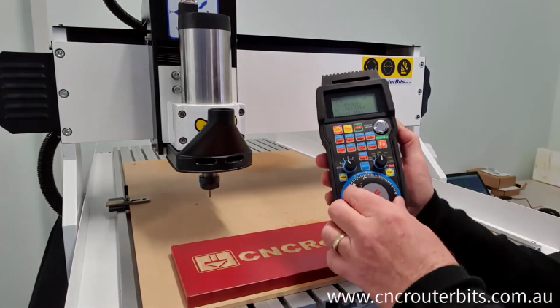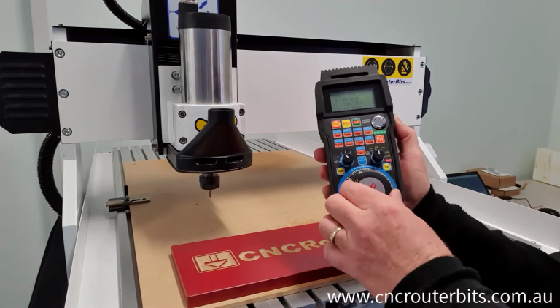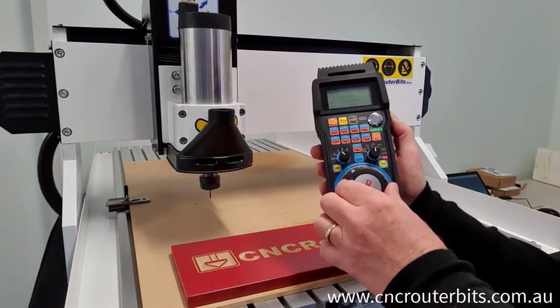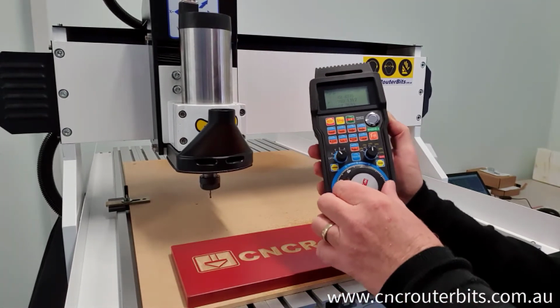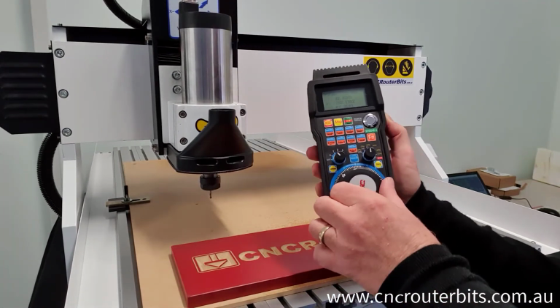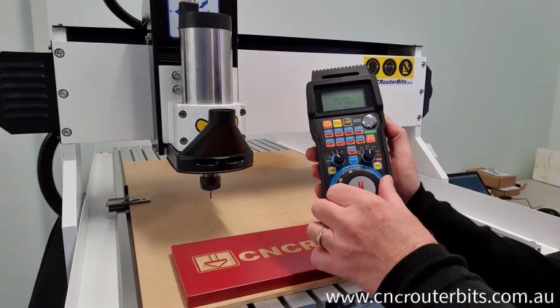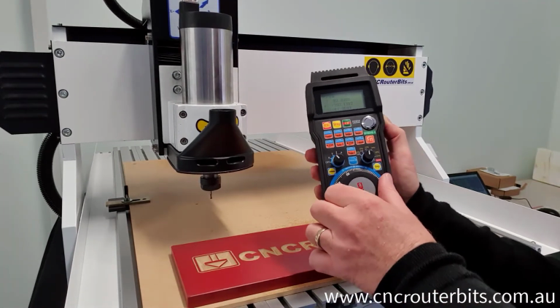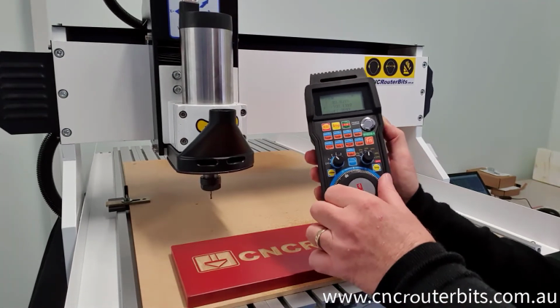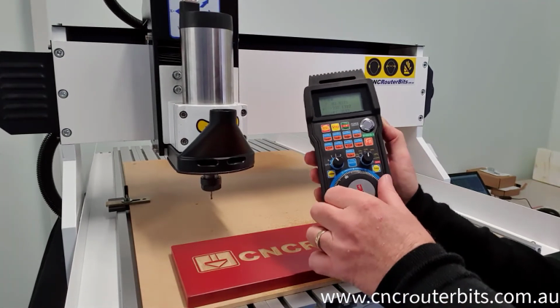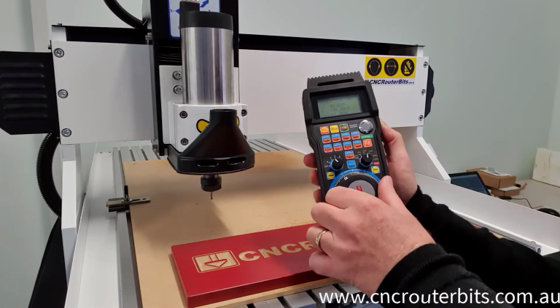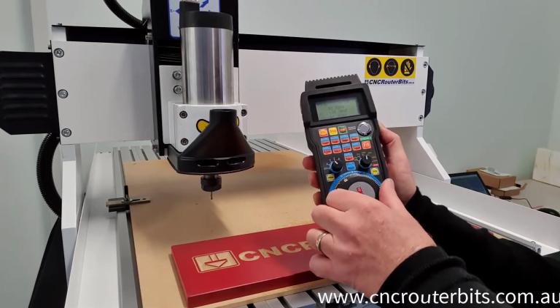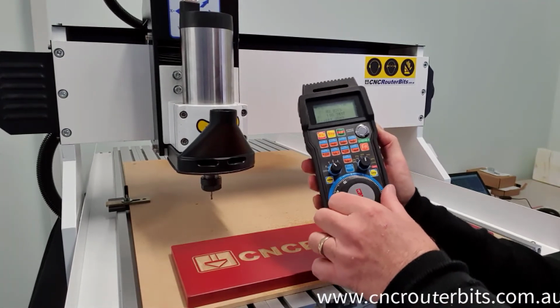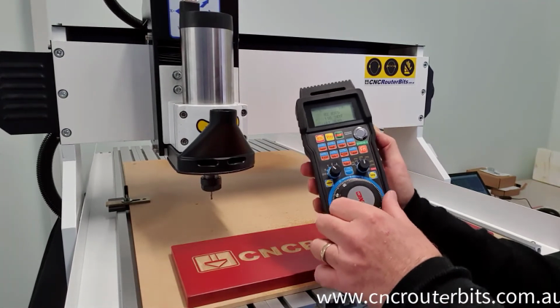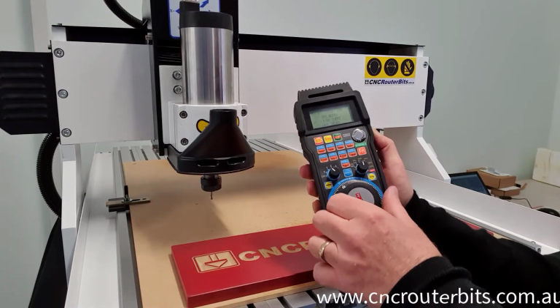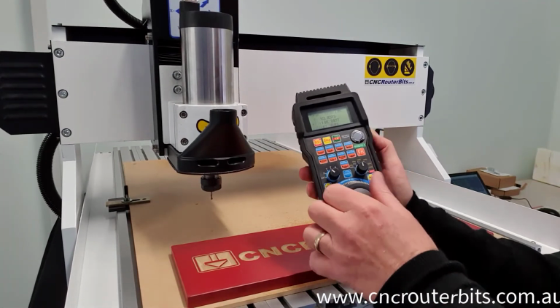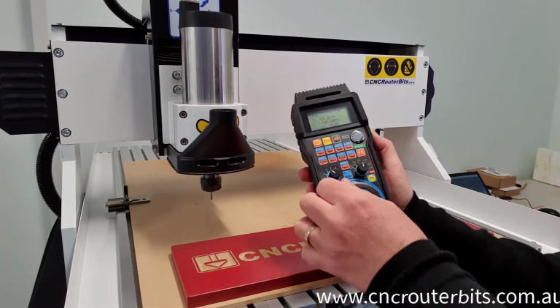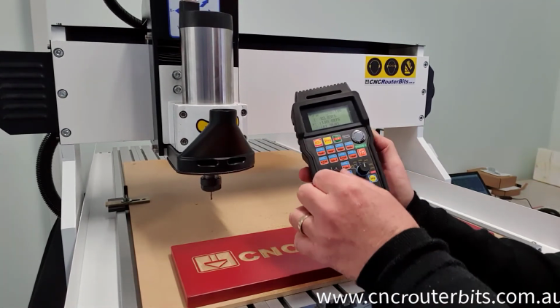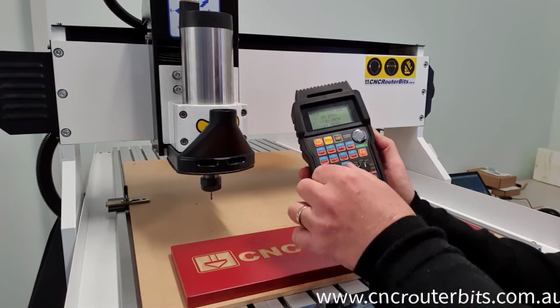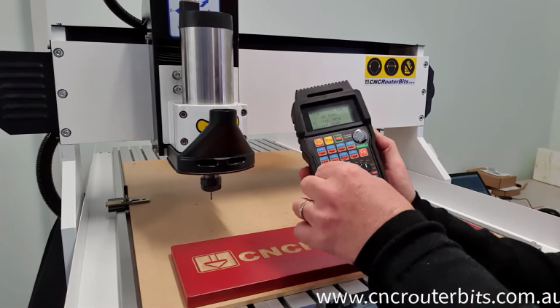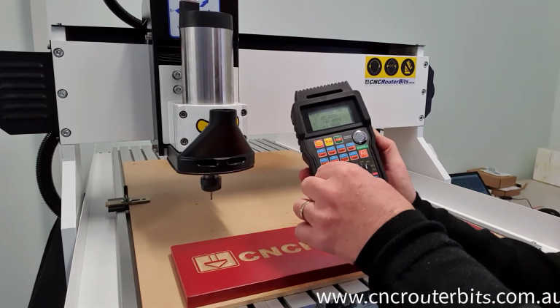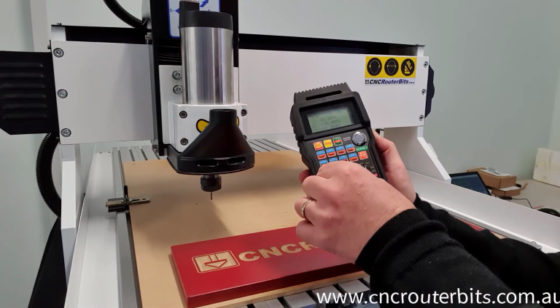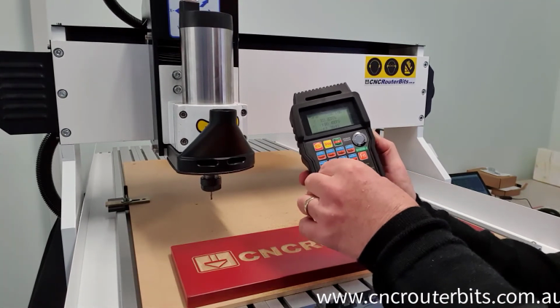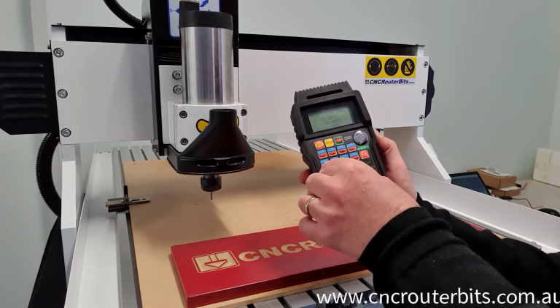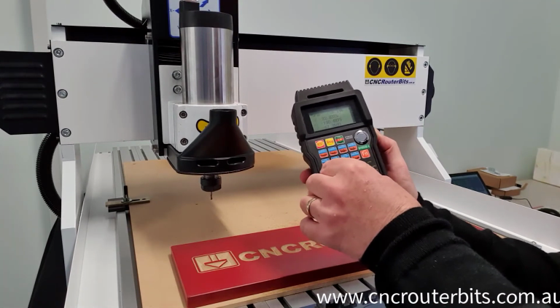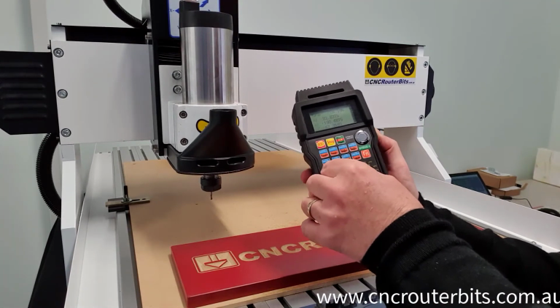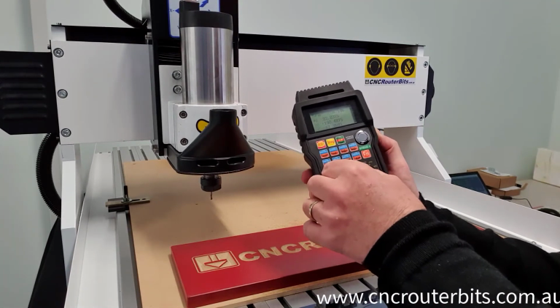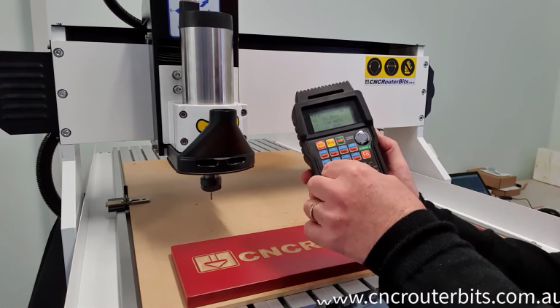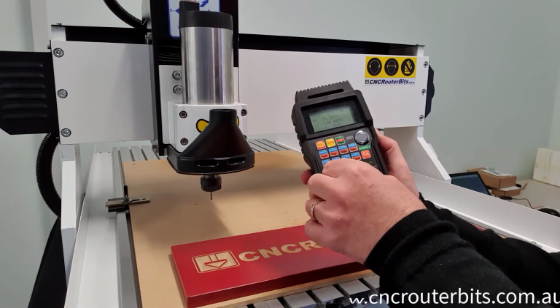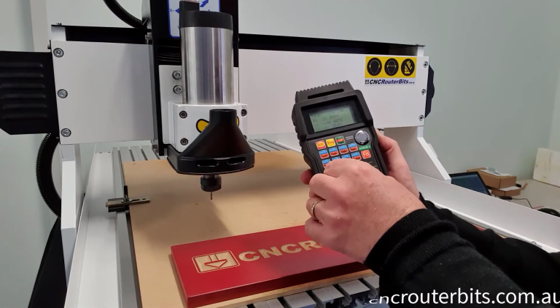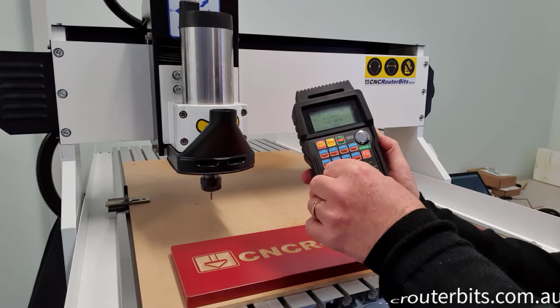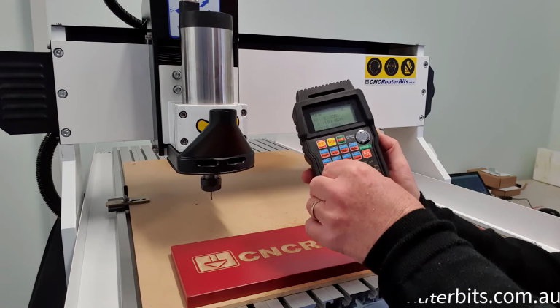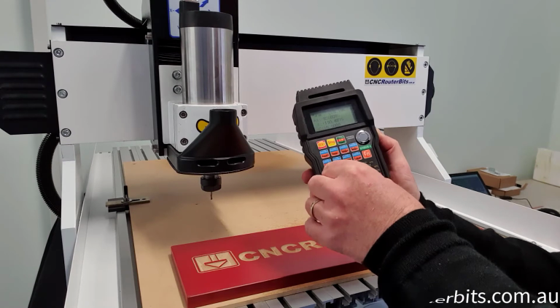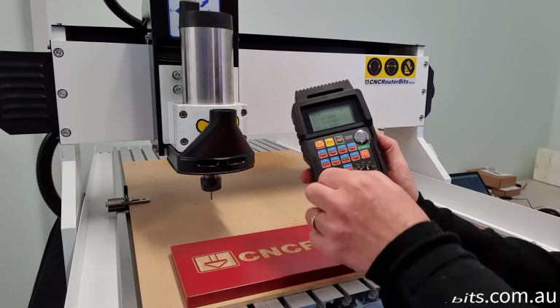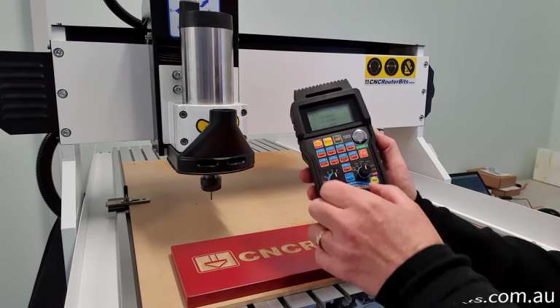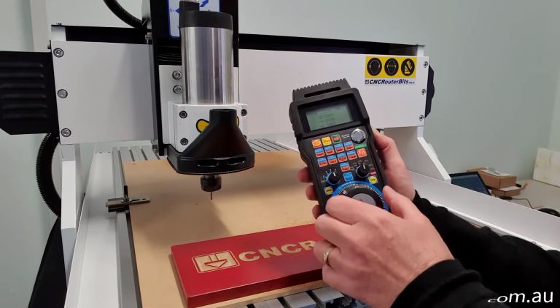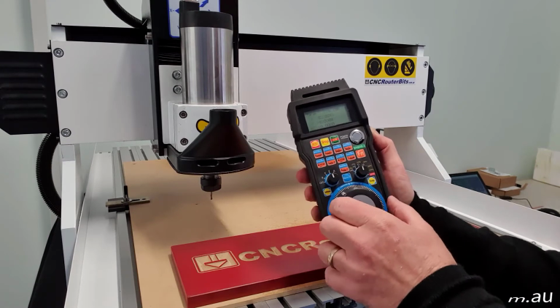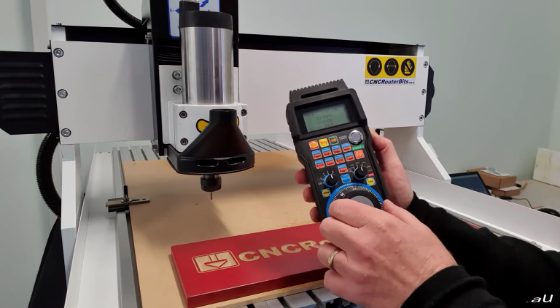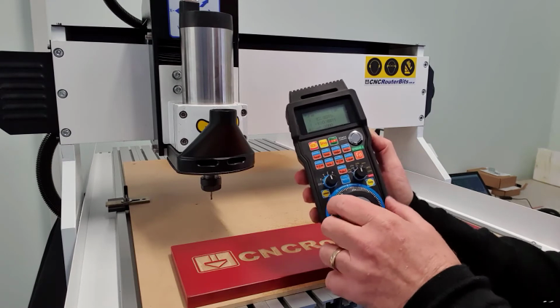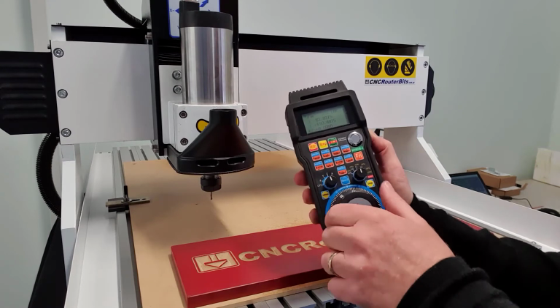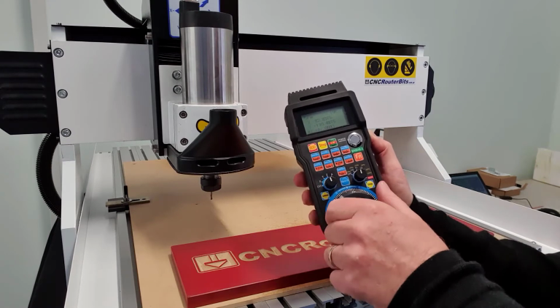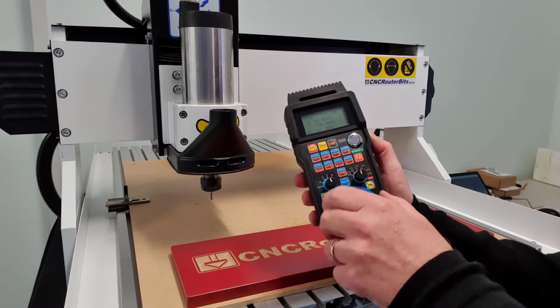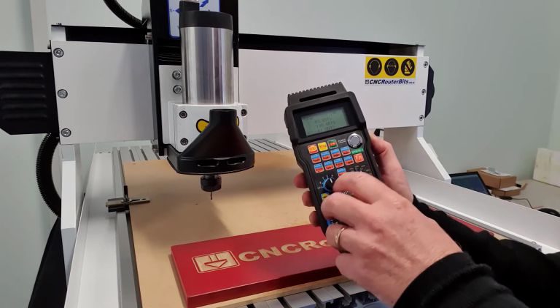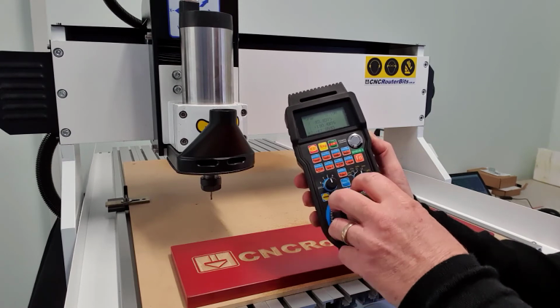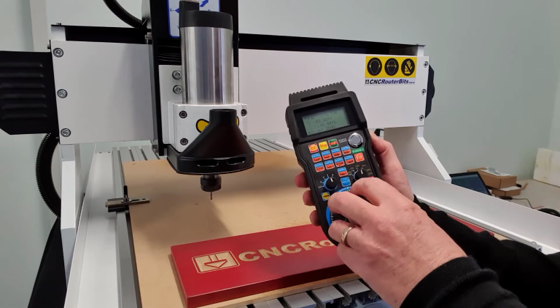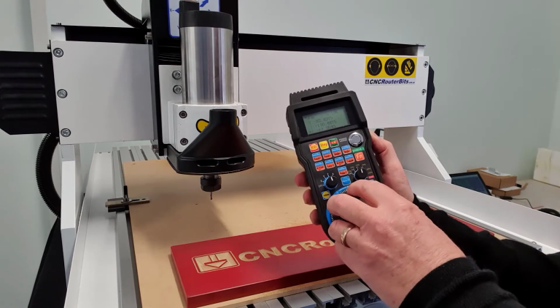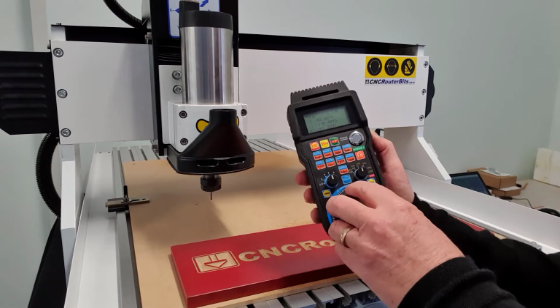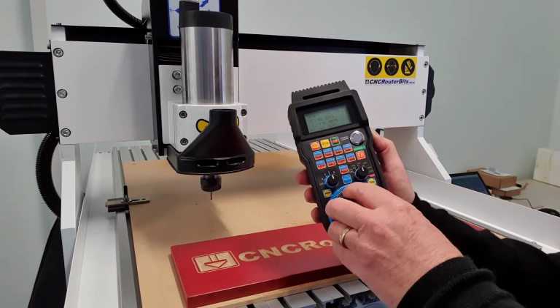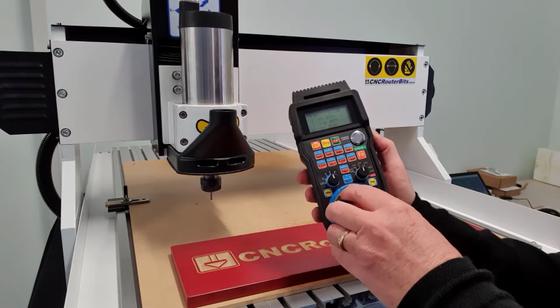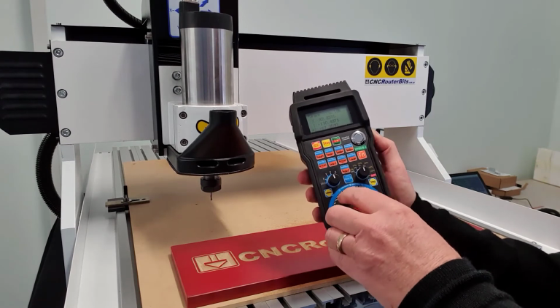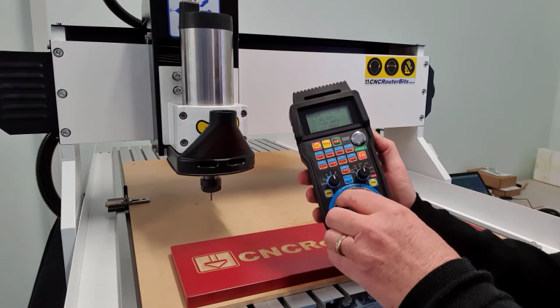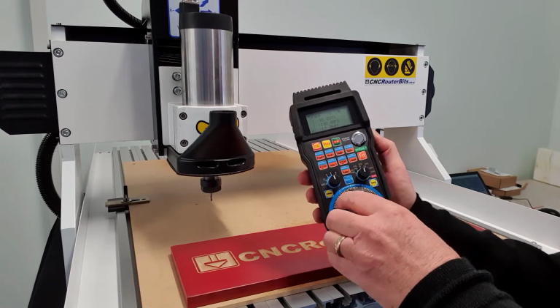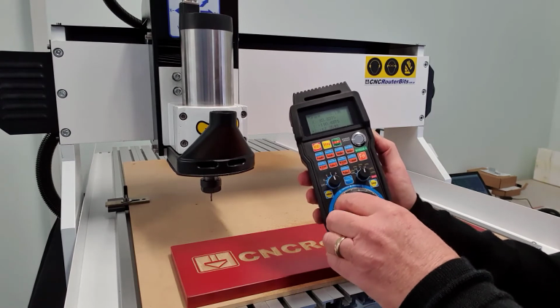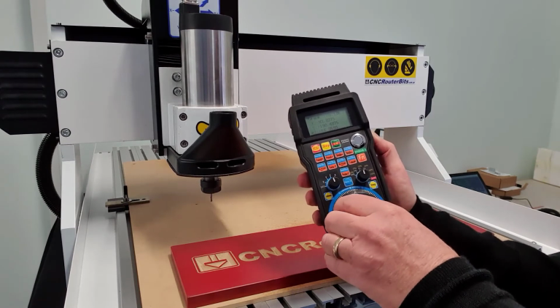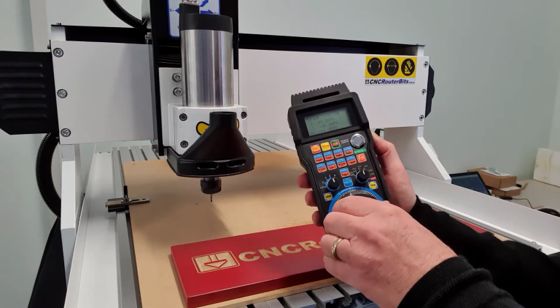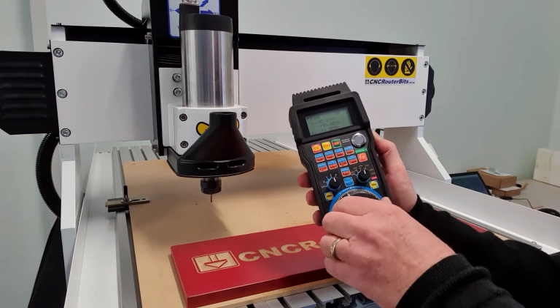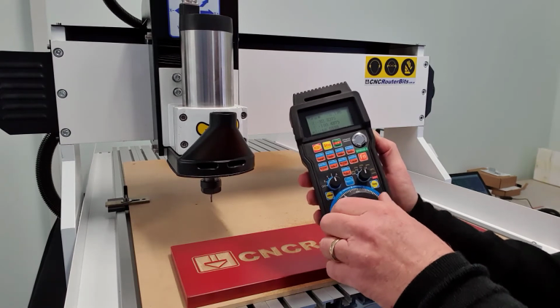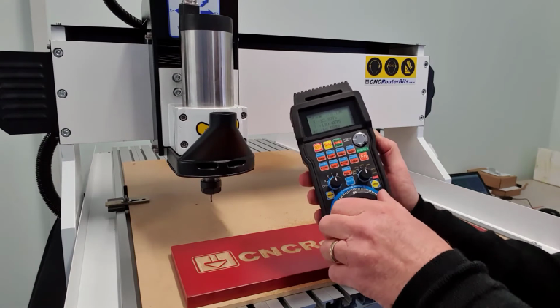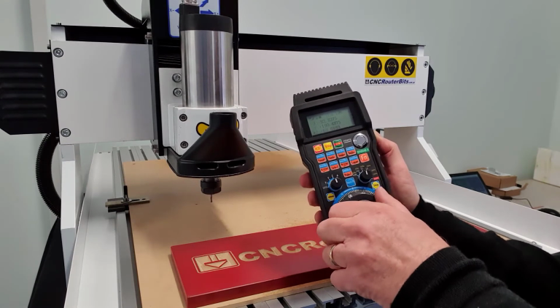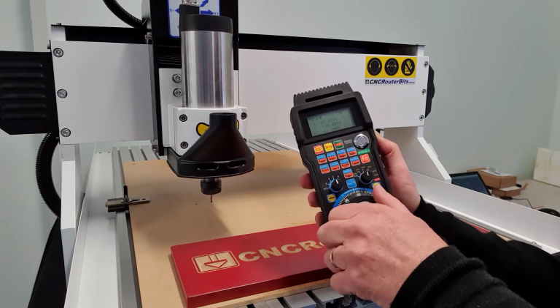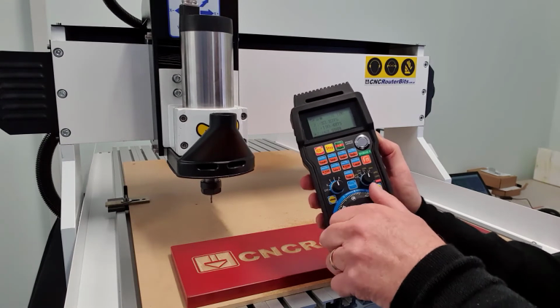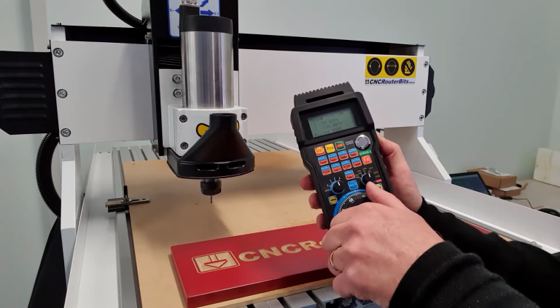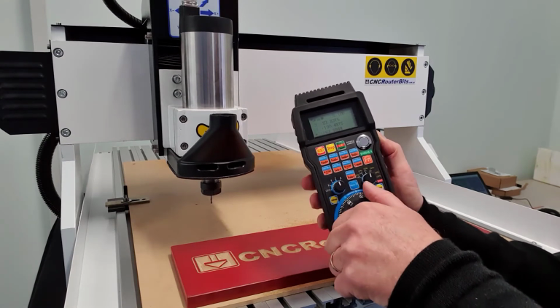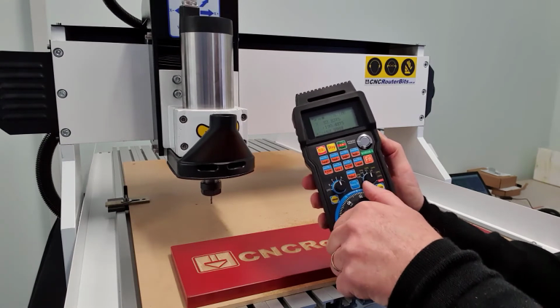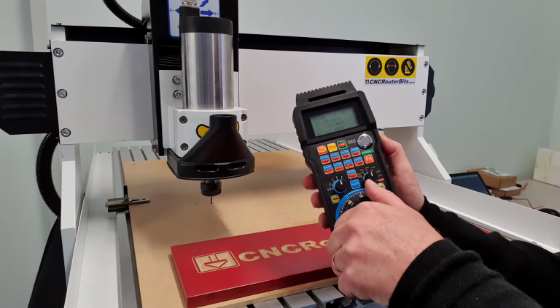Other functions include the ability to adjust feed rates, spindle RPMs, home the machine, and measure tool length with the Z-Probe.